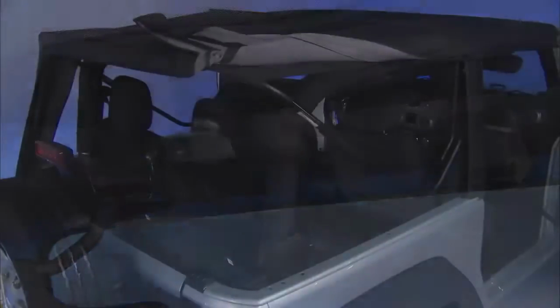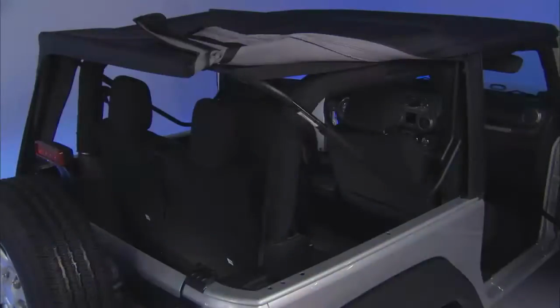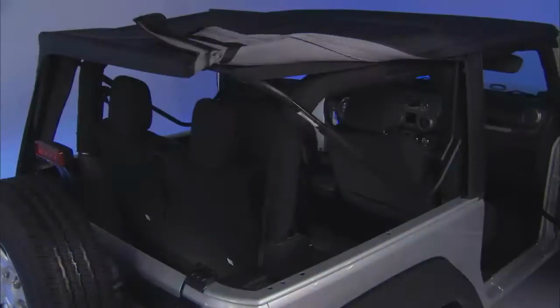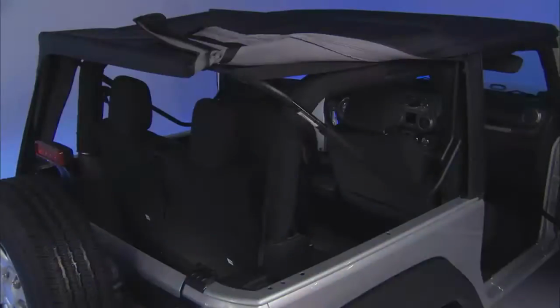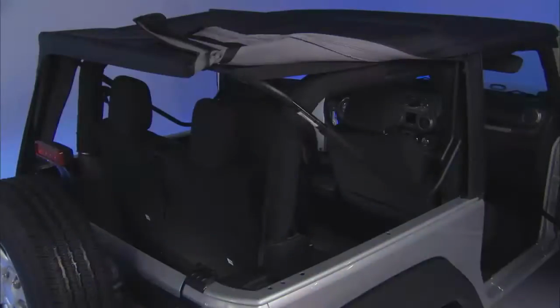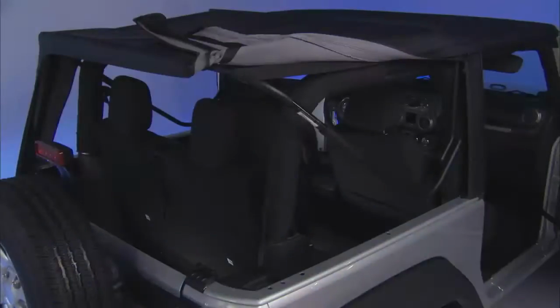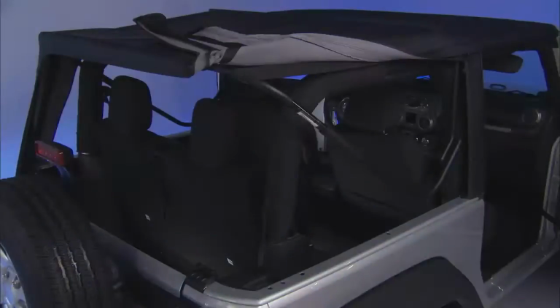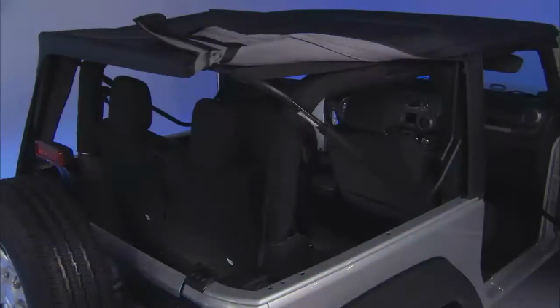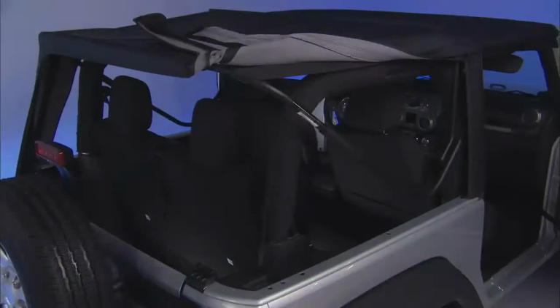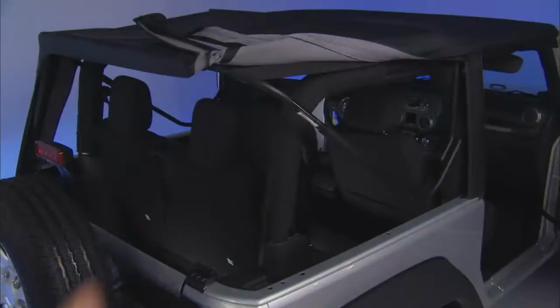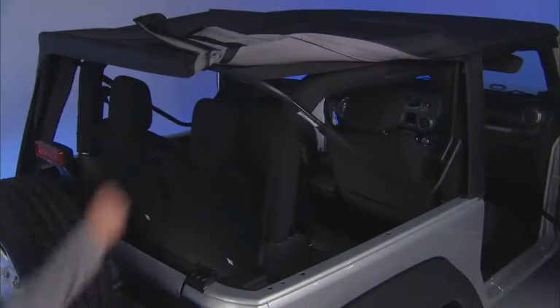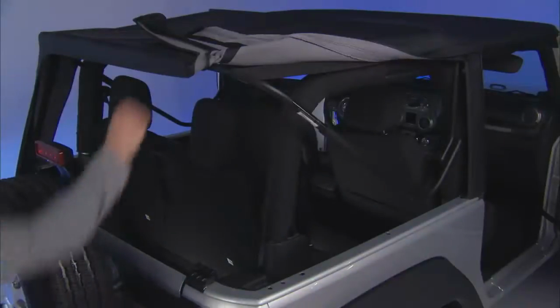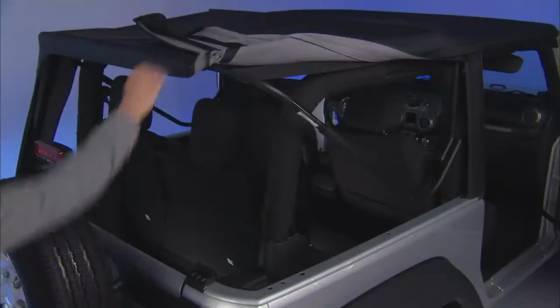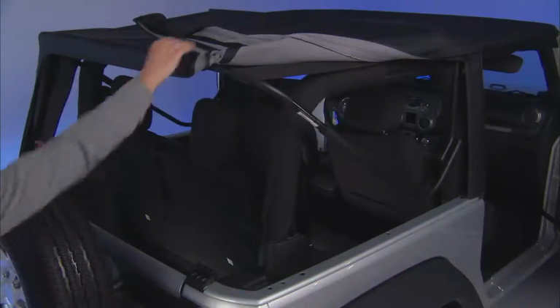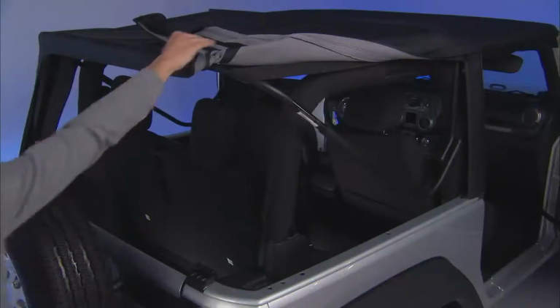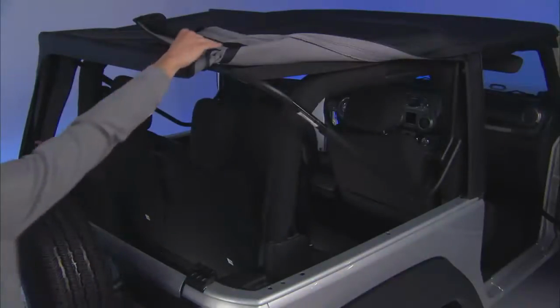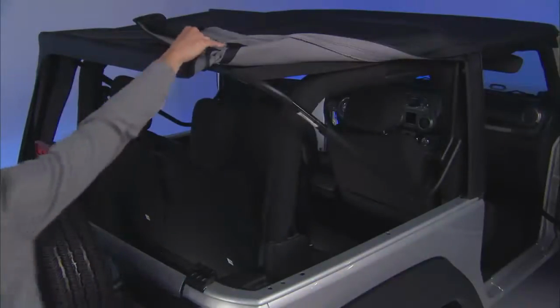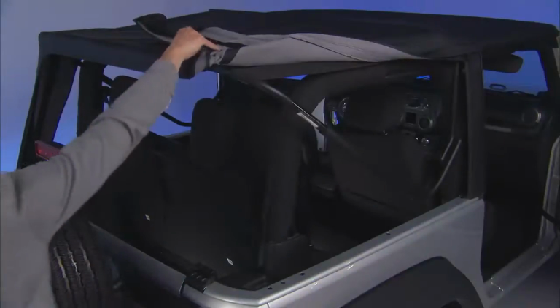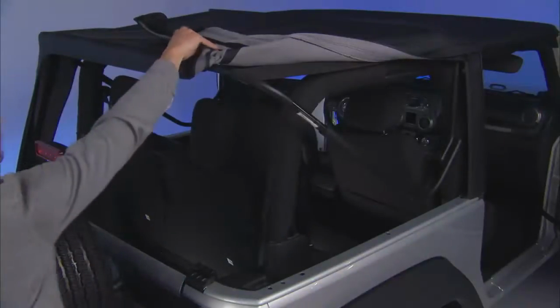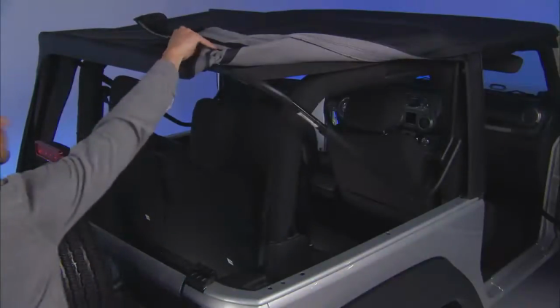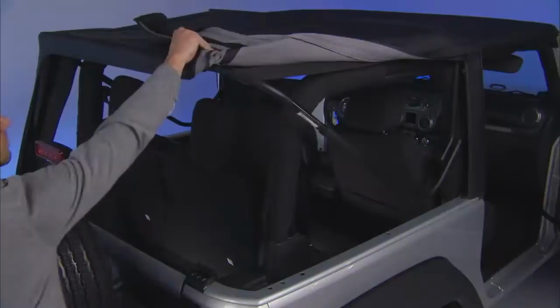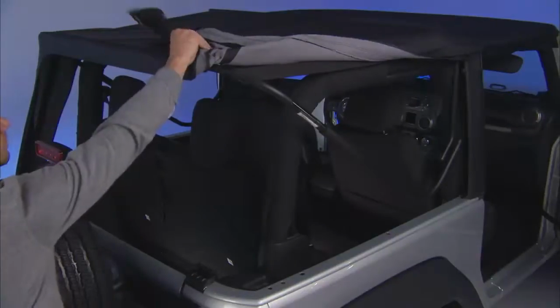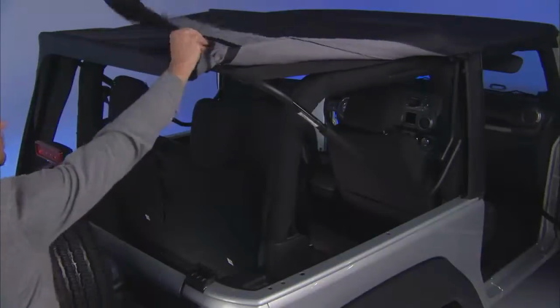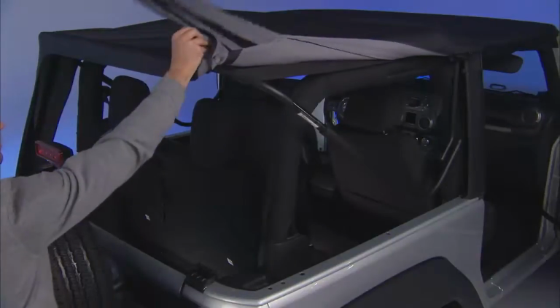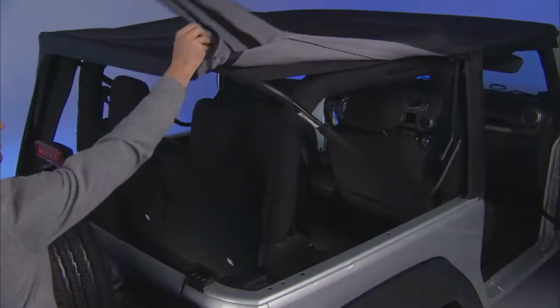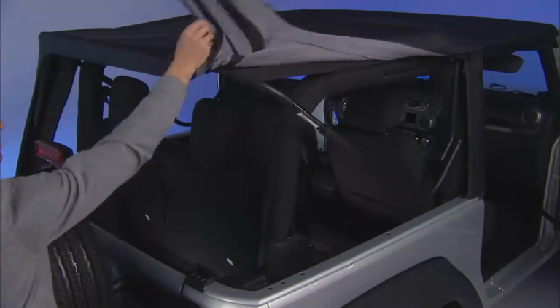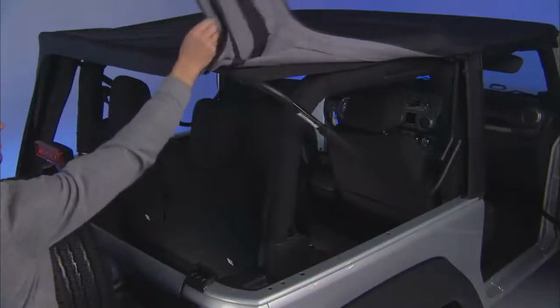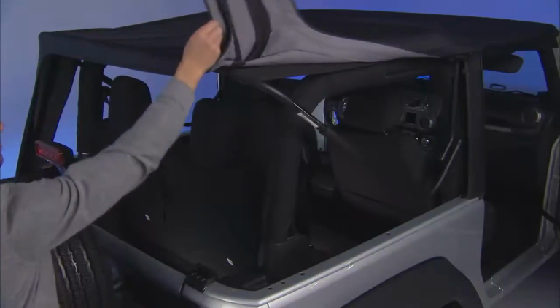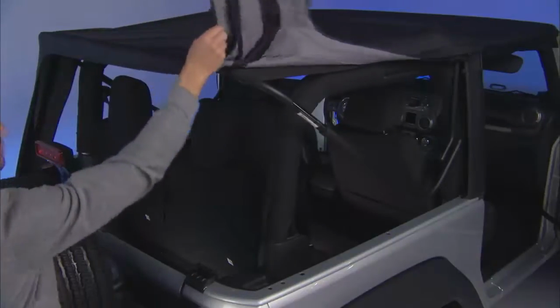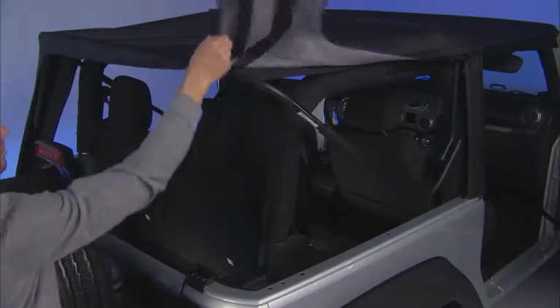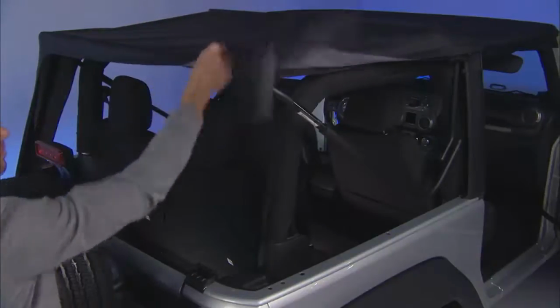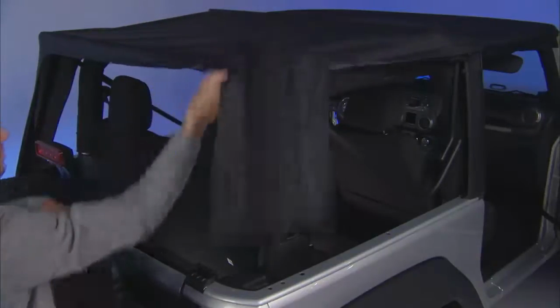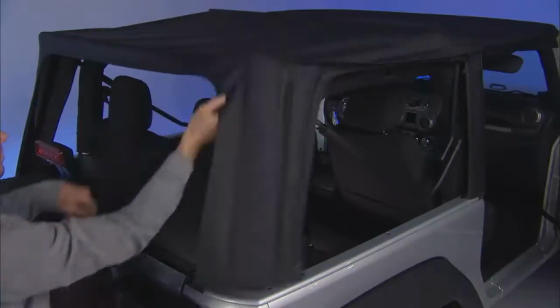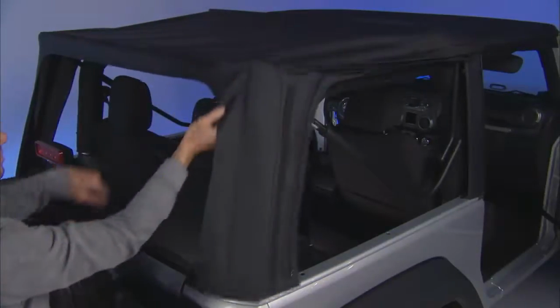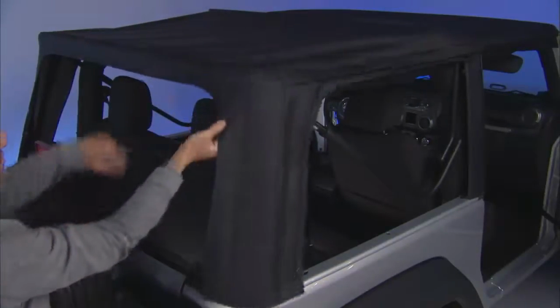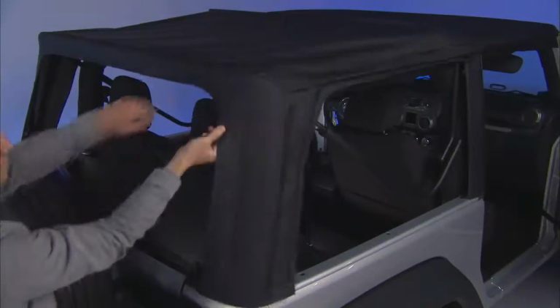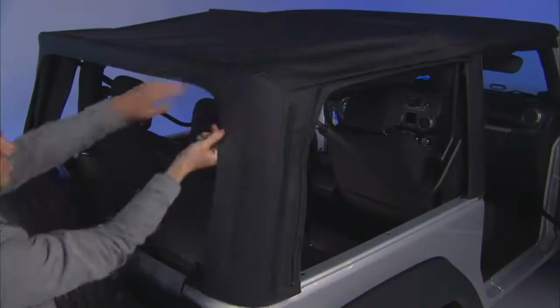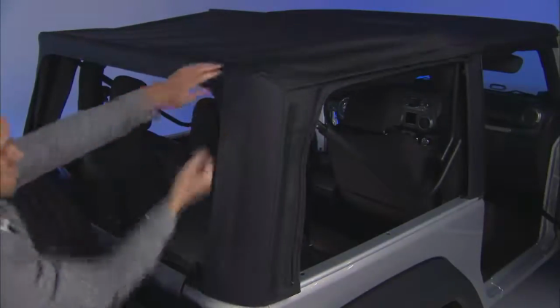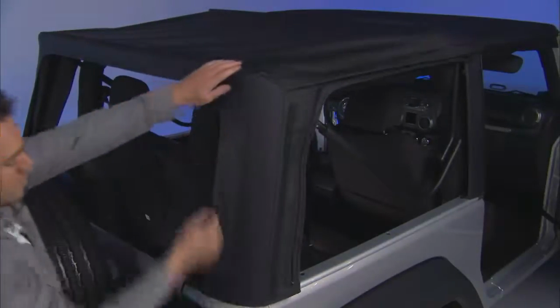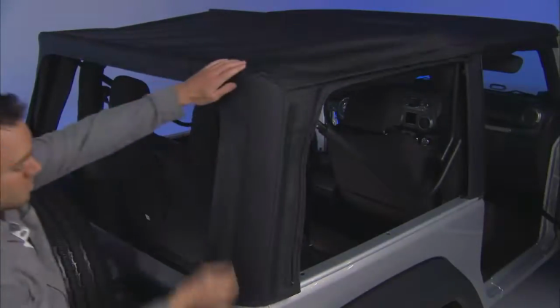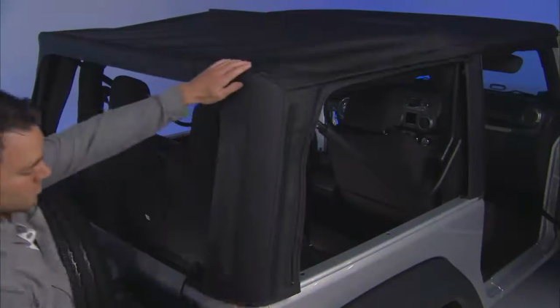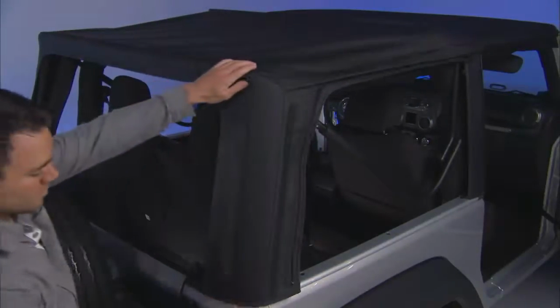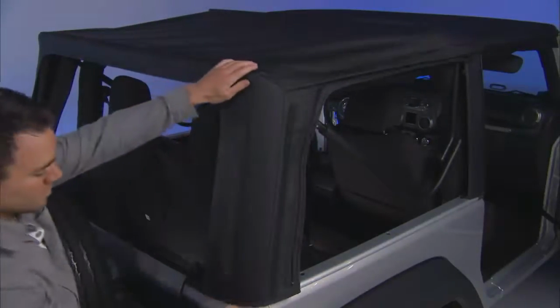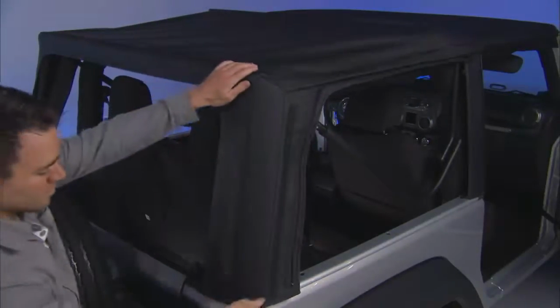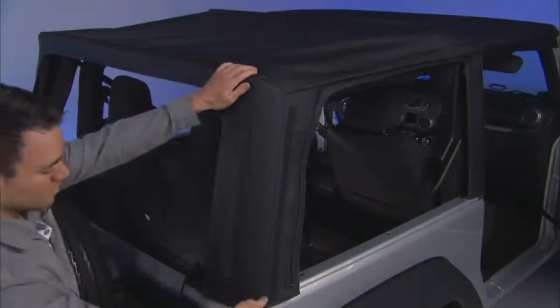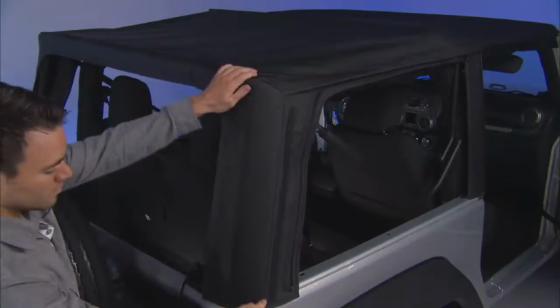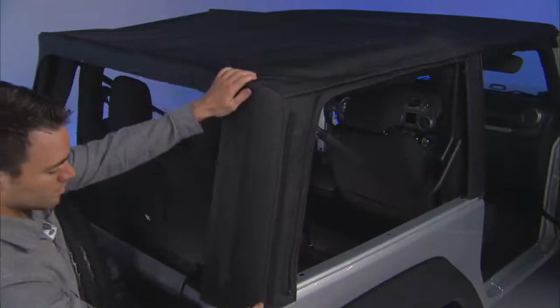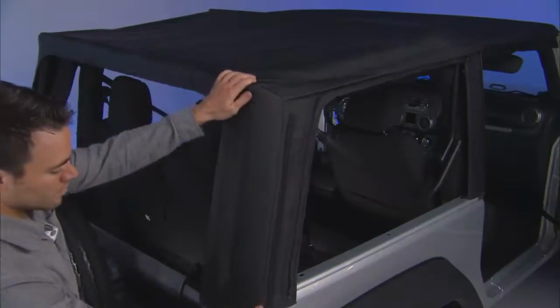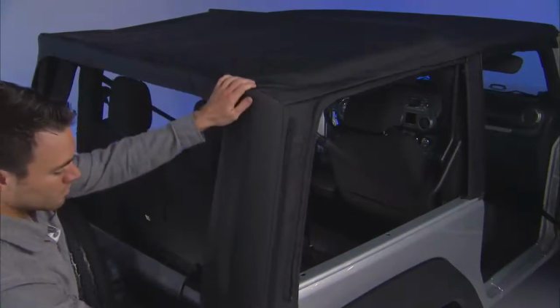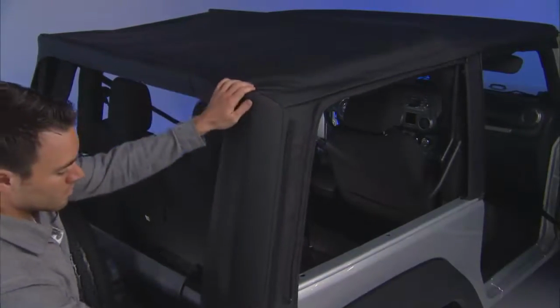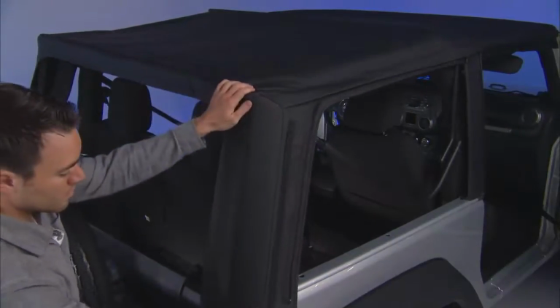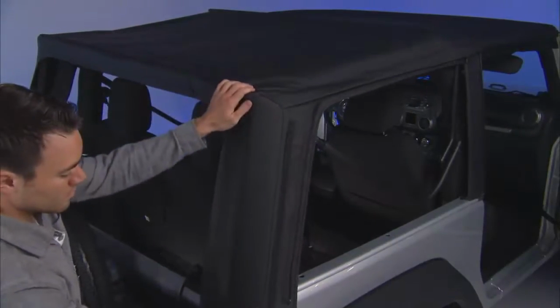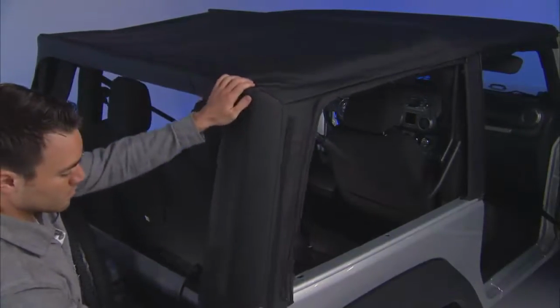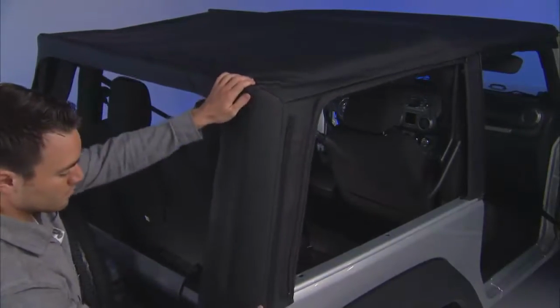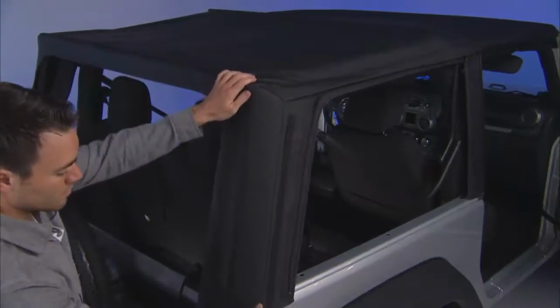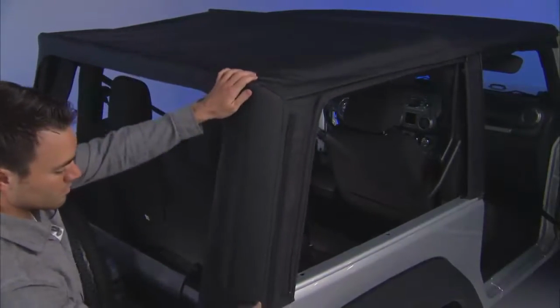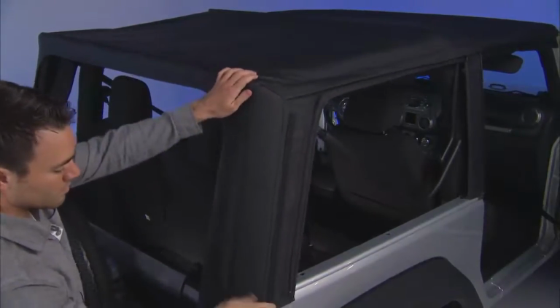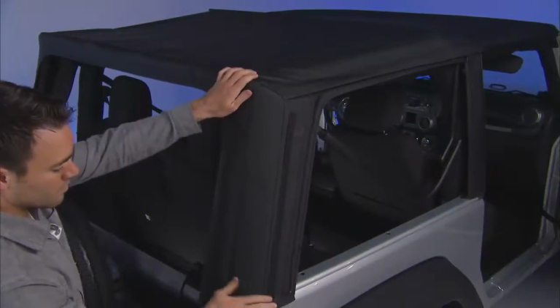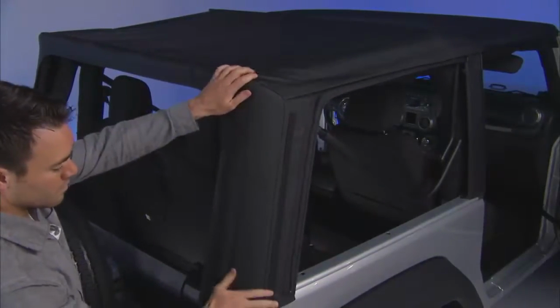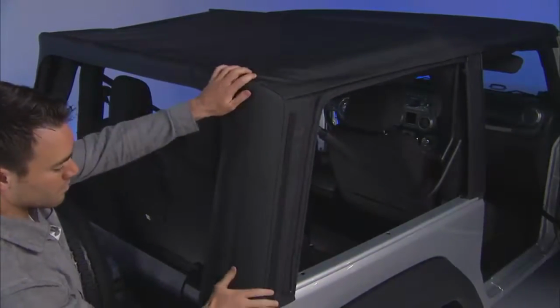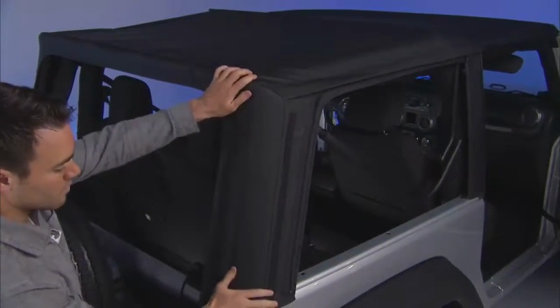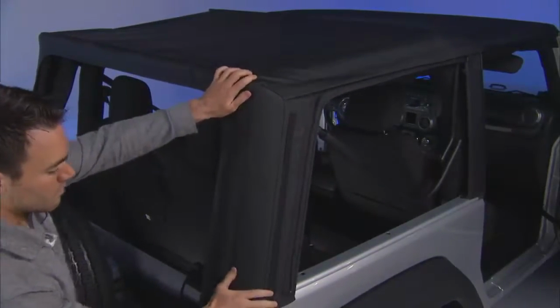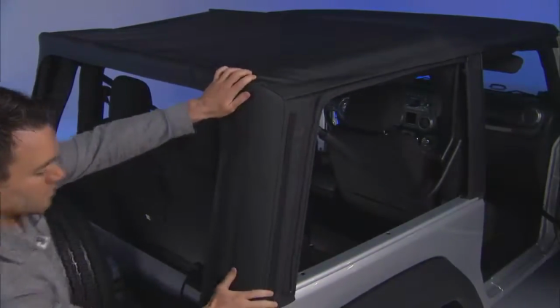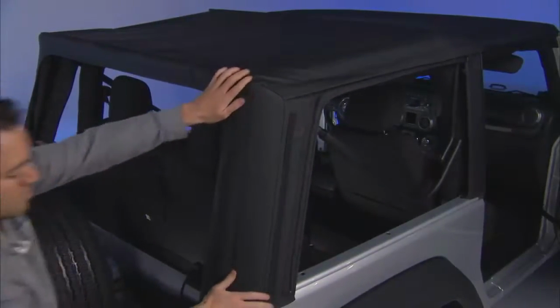At the rear of the vehicle, gently pull the sail panels over the three-bow and get ready to tuck them into place.